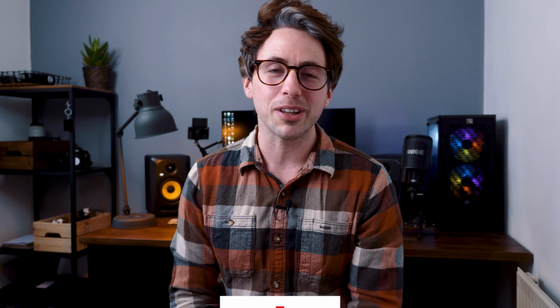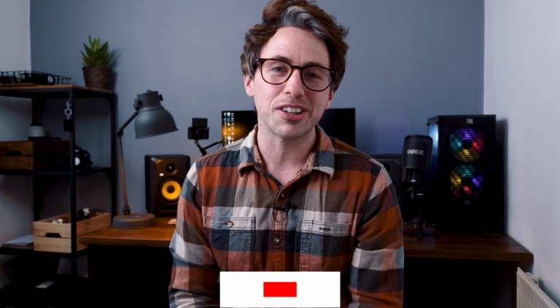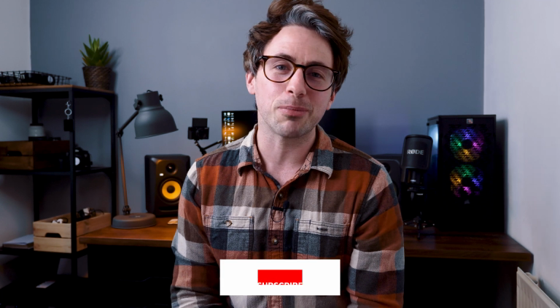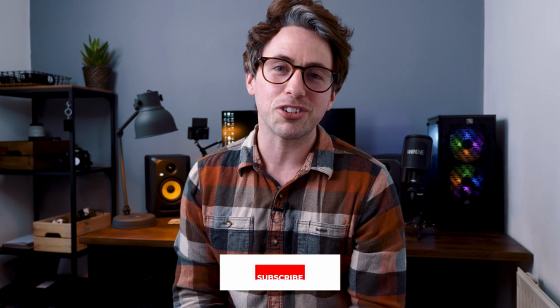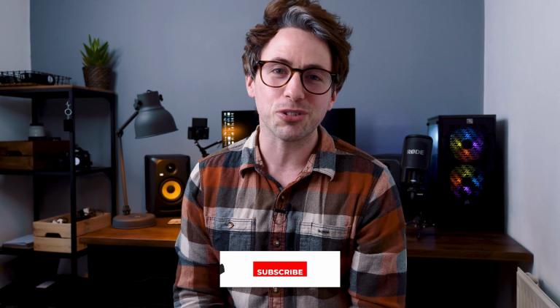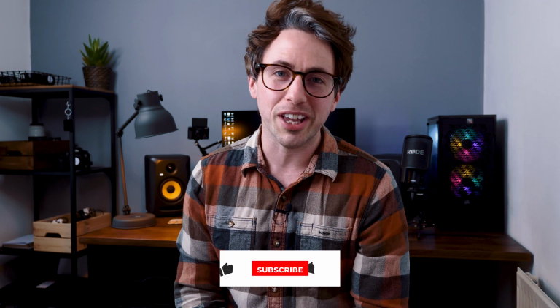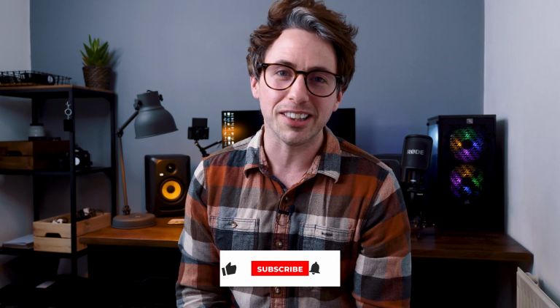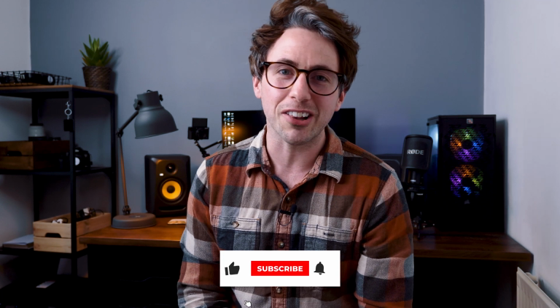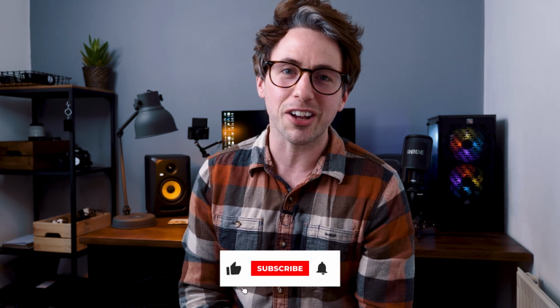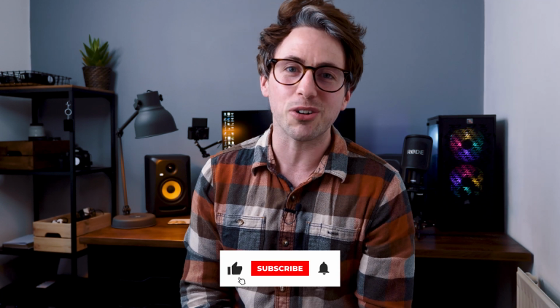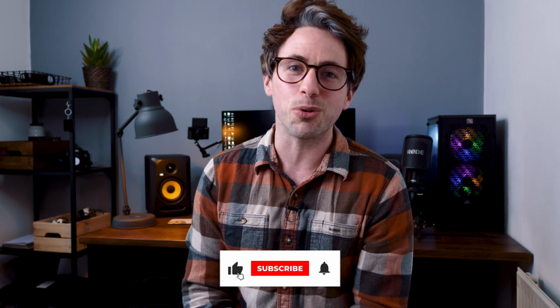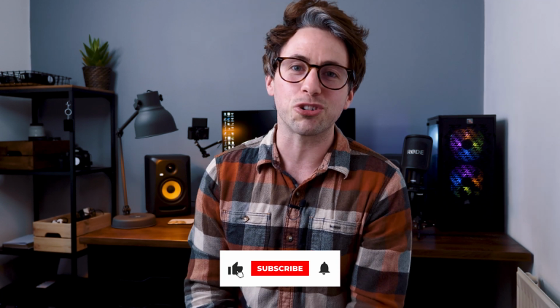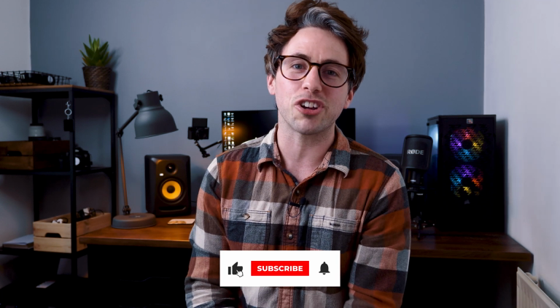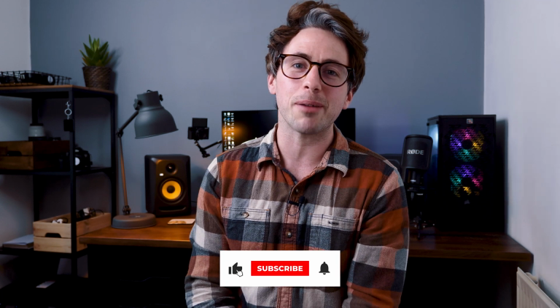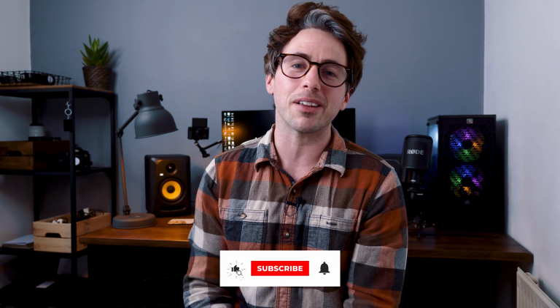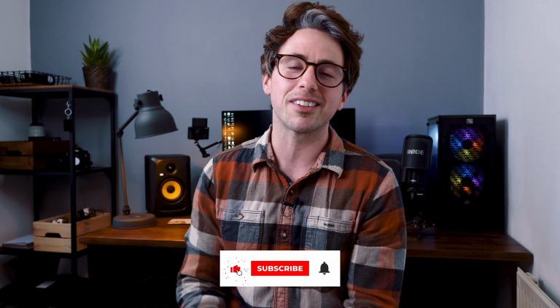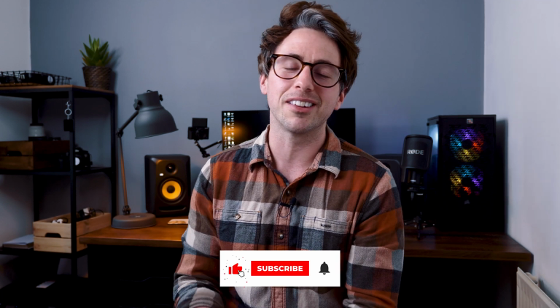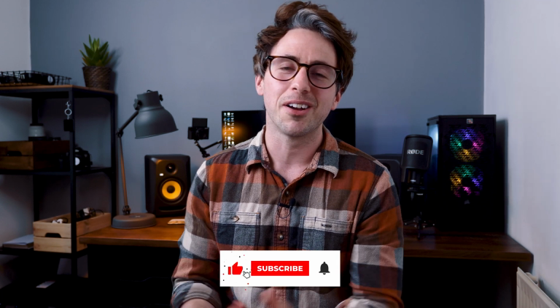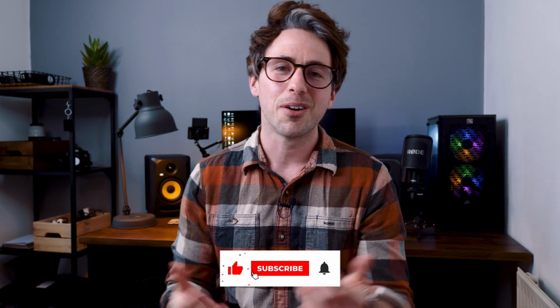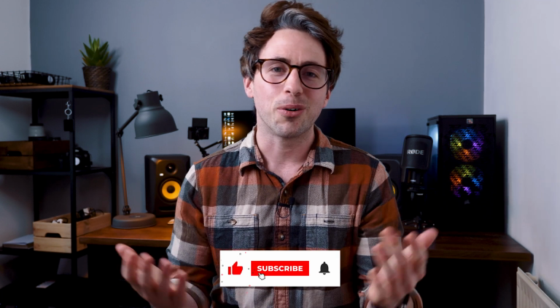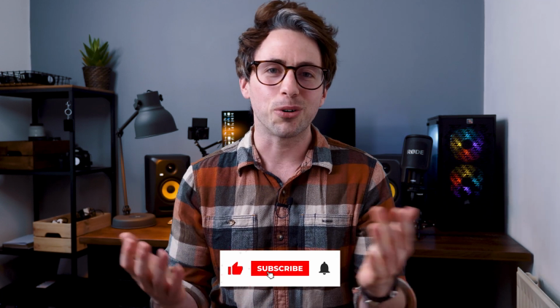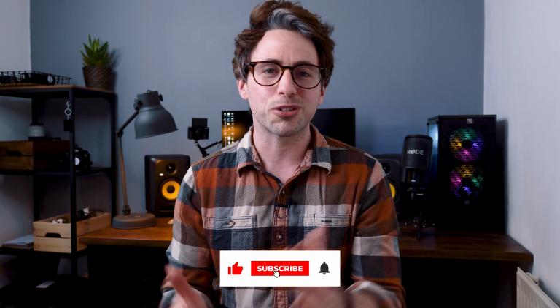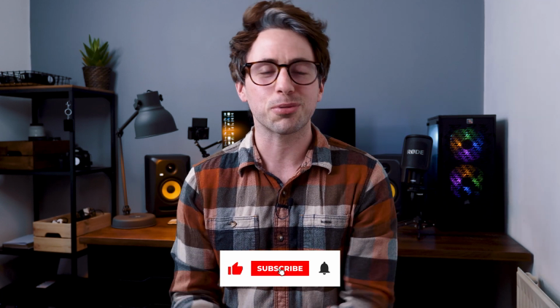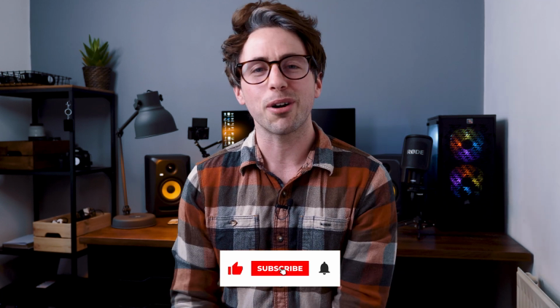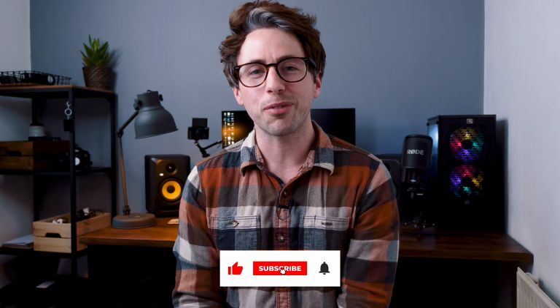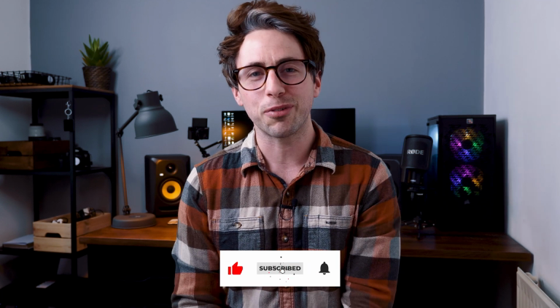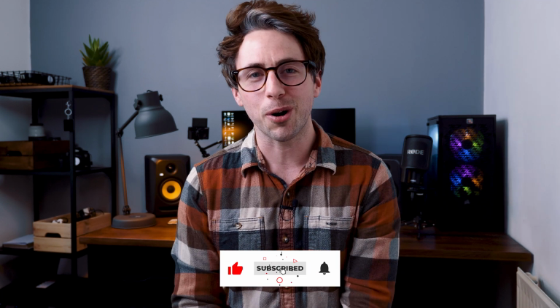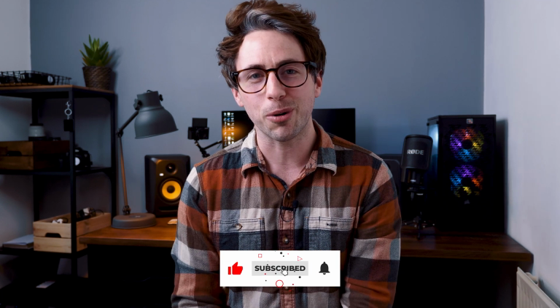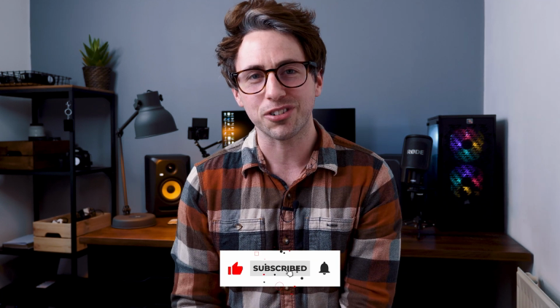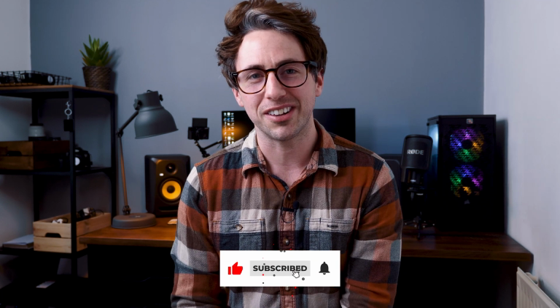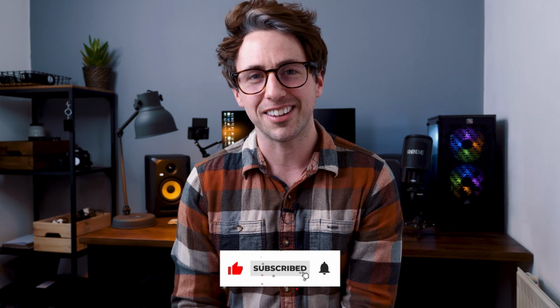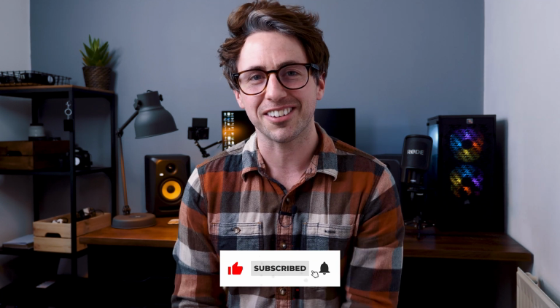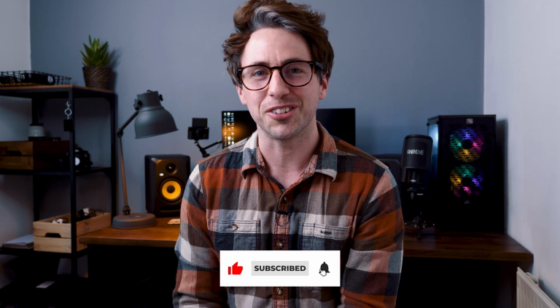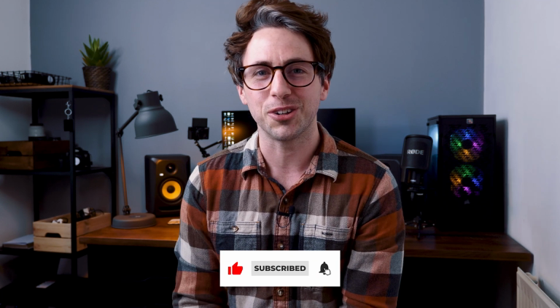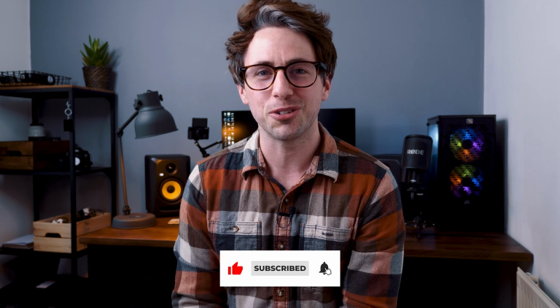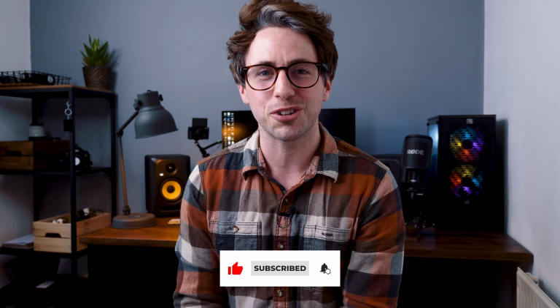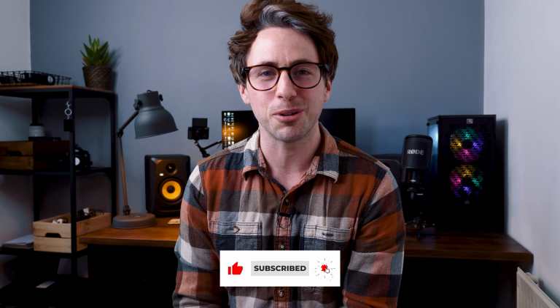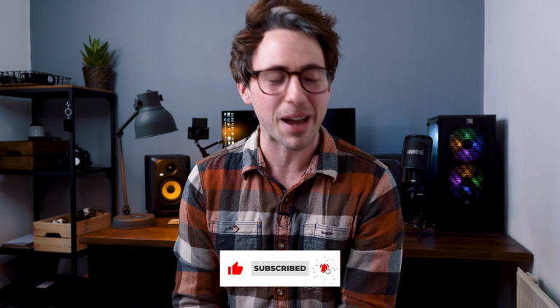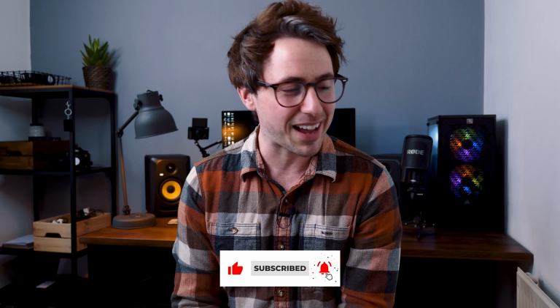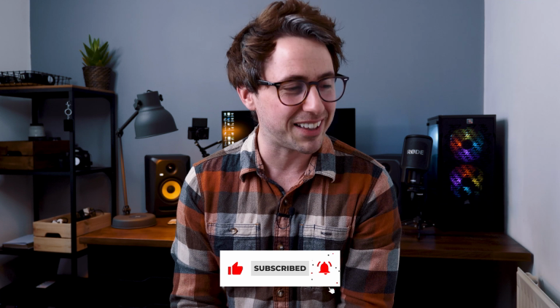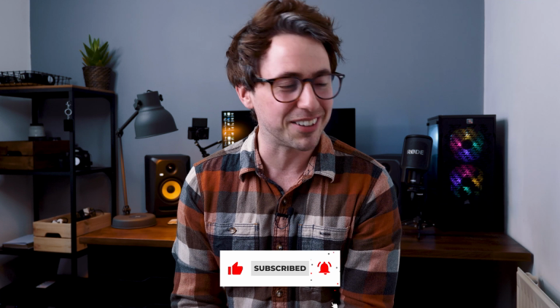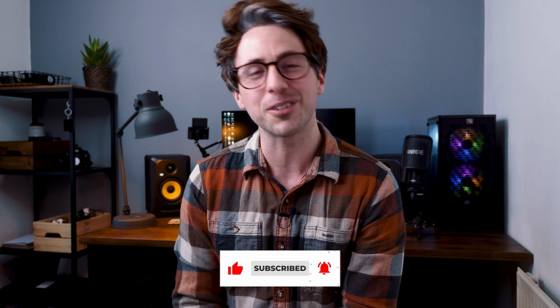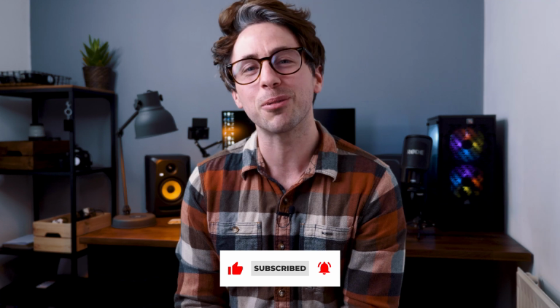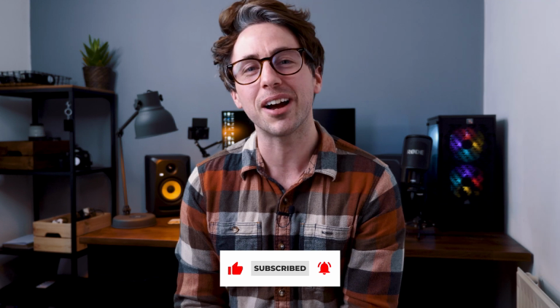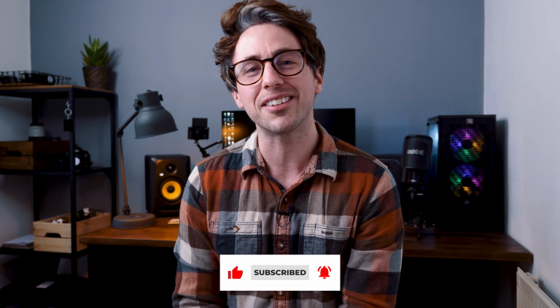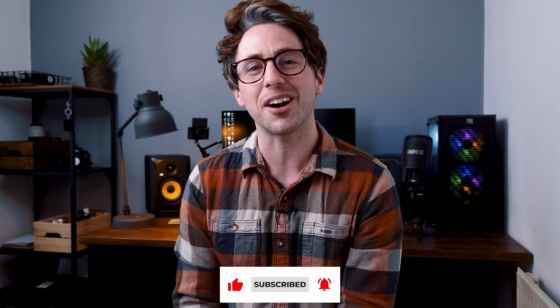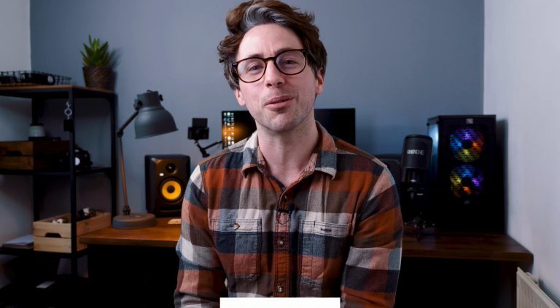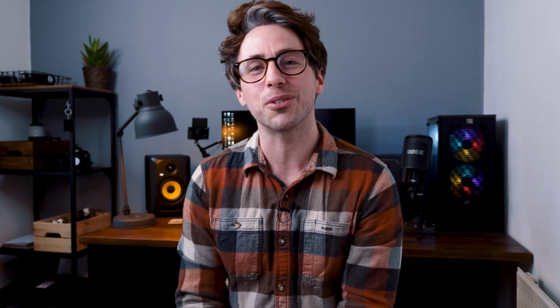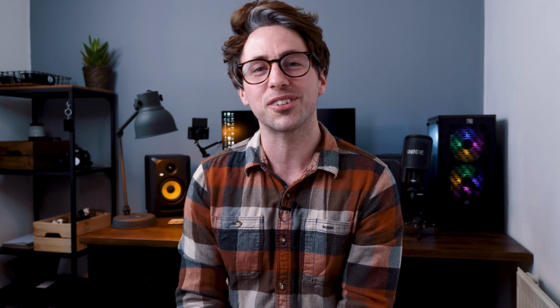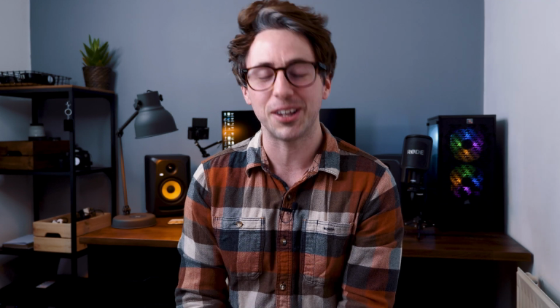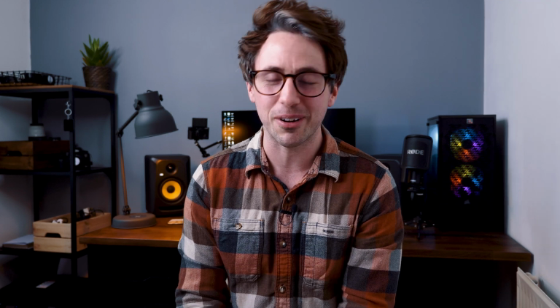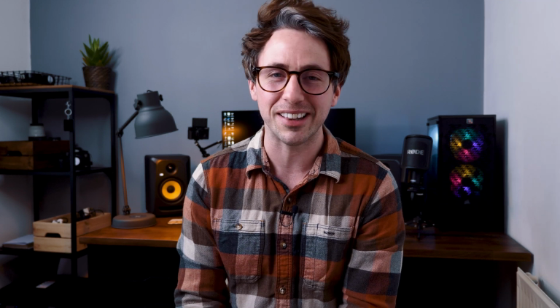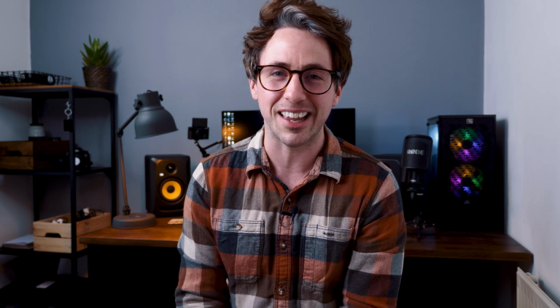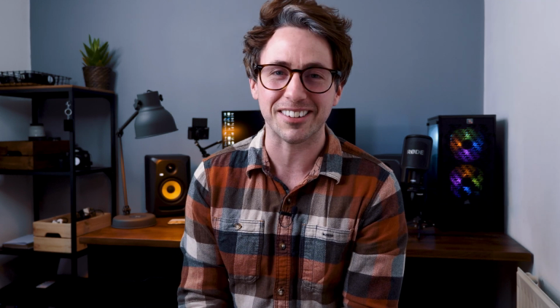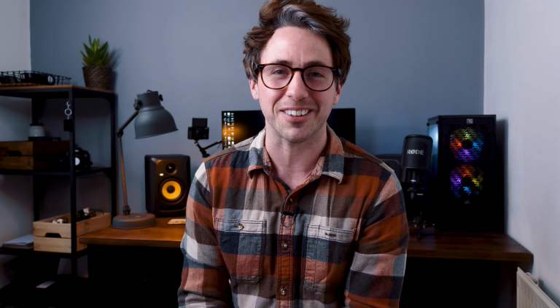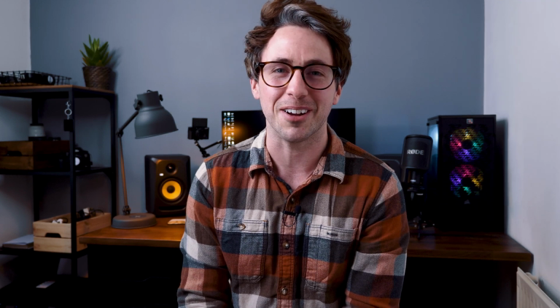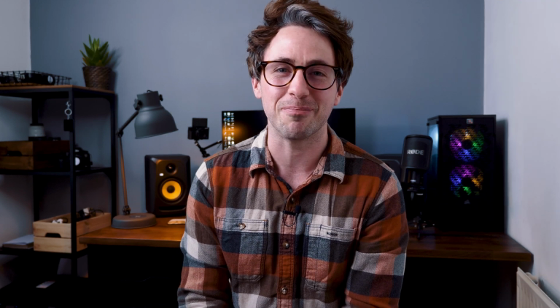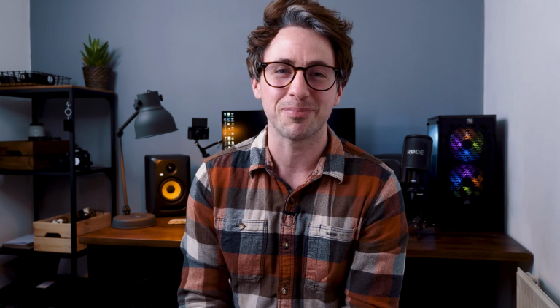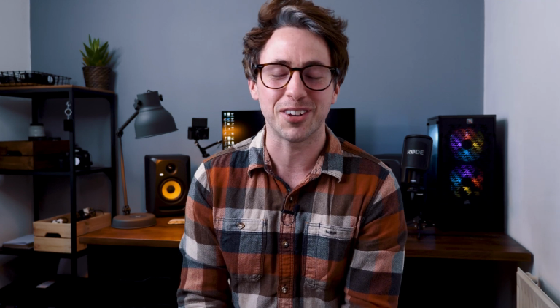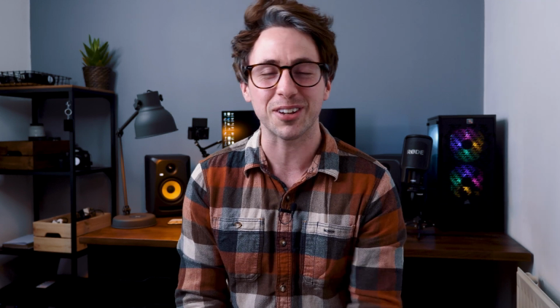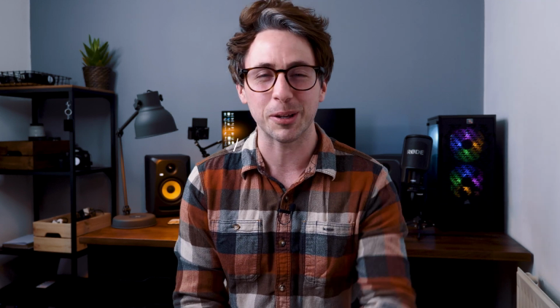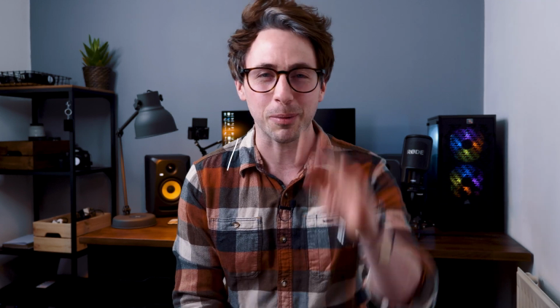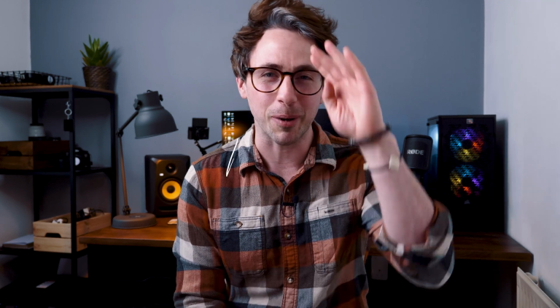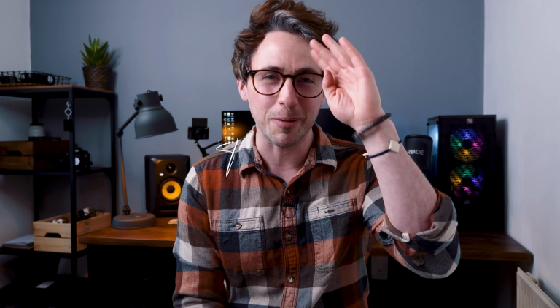That's it for this video — thanks so much for watching. If you liked it please hit the like or share button, or subscribe if you're watching on YouTube. See you next time, cheers!